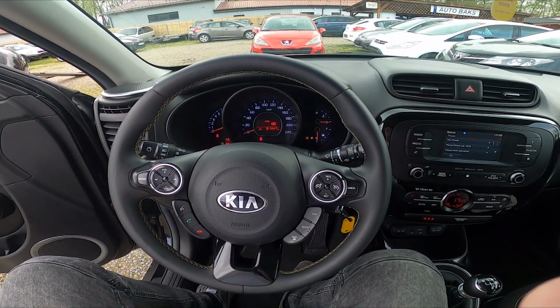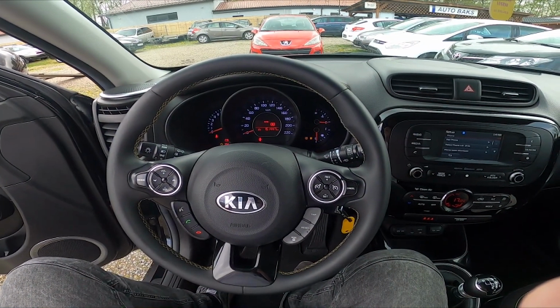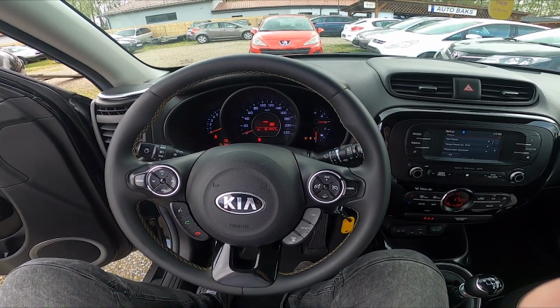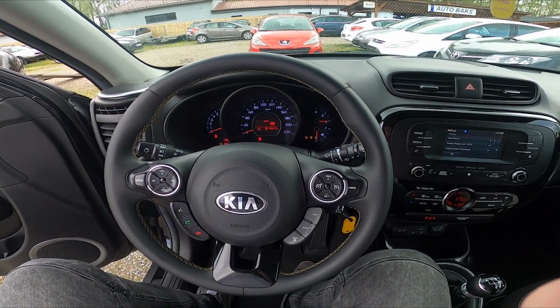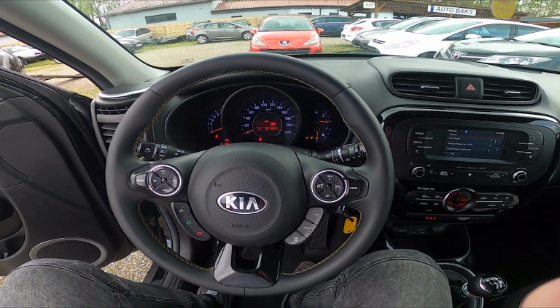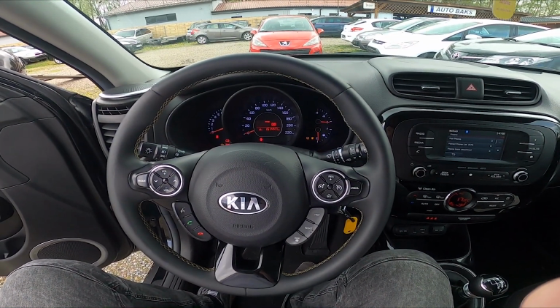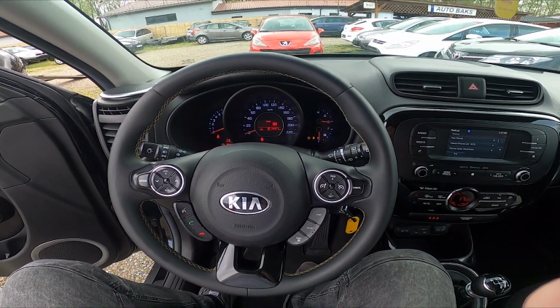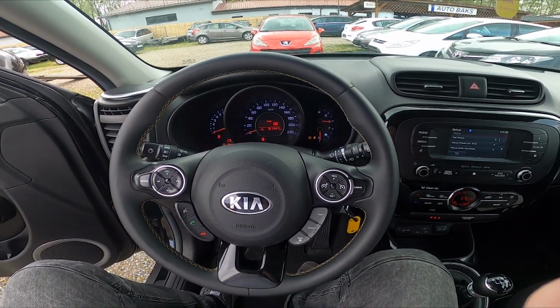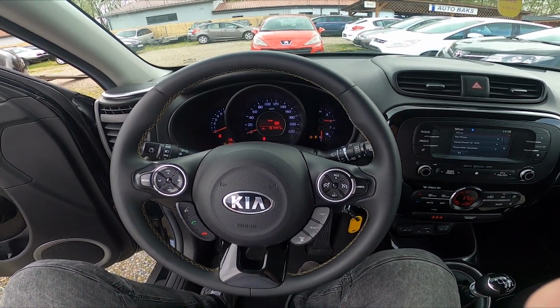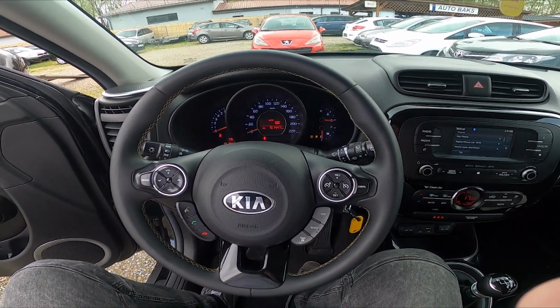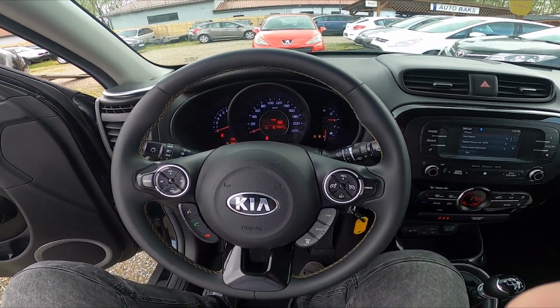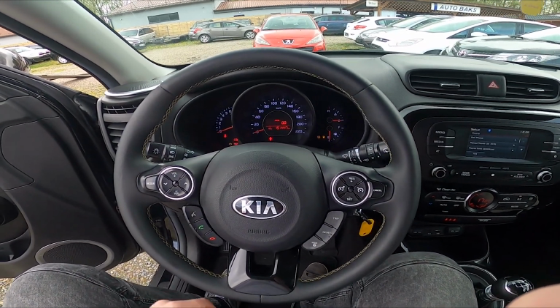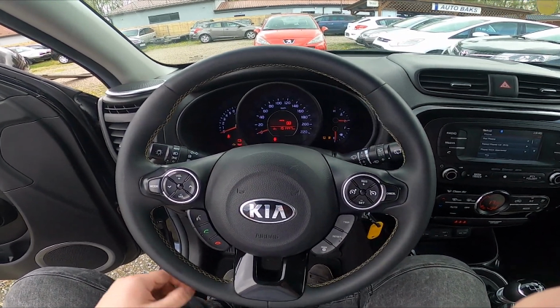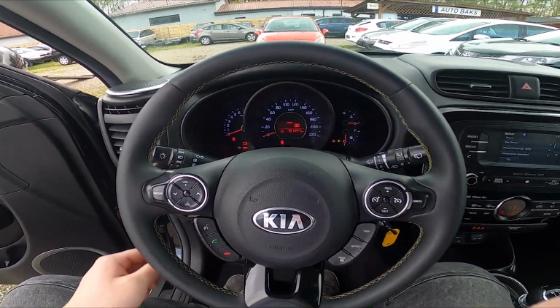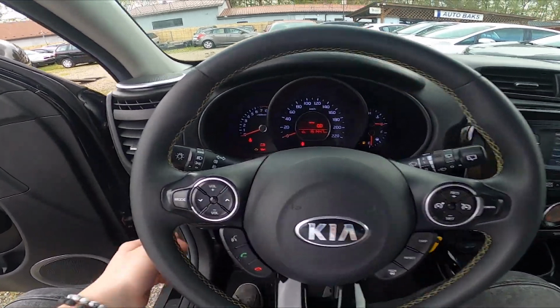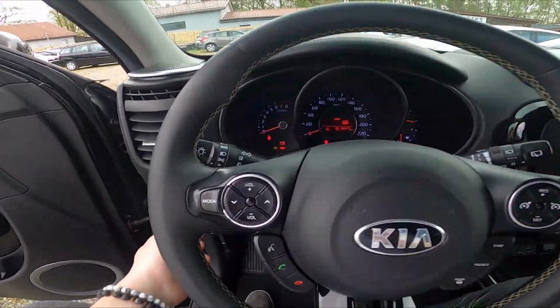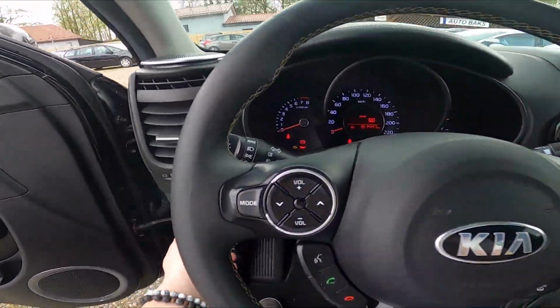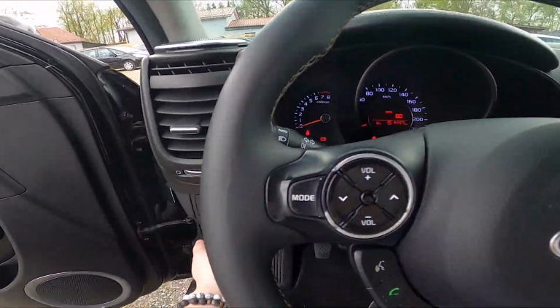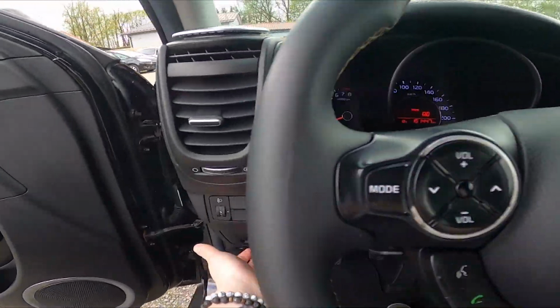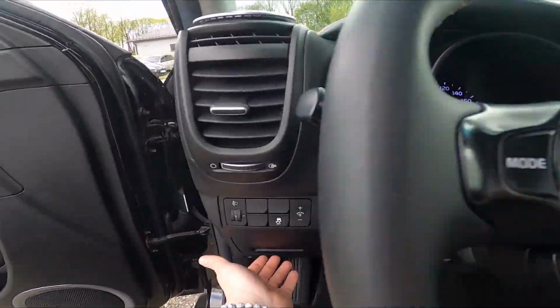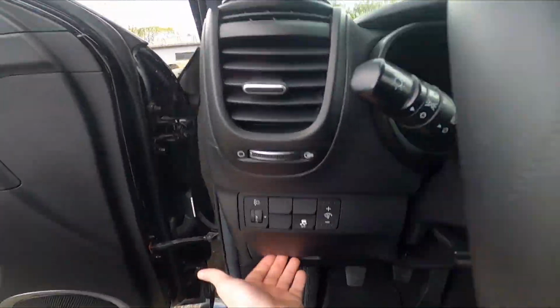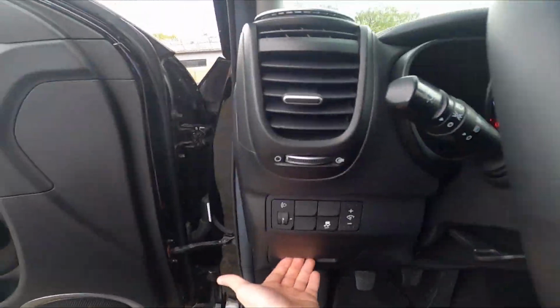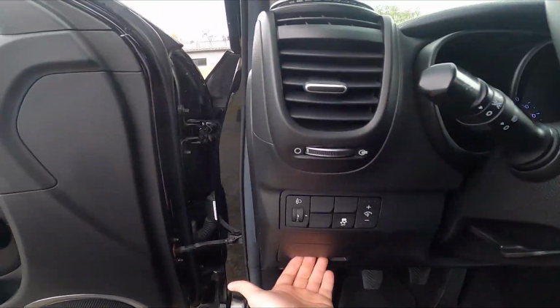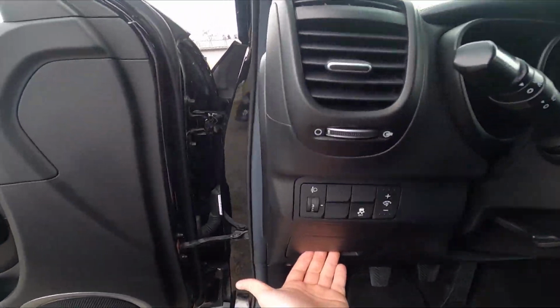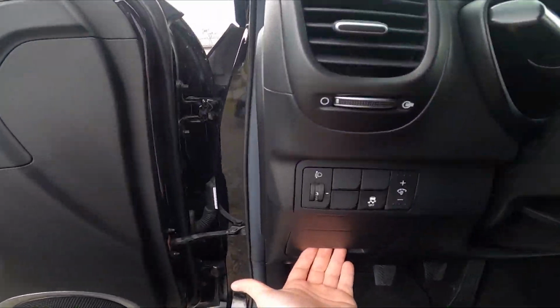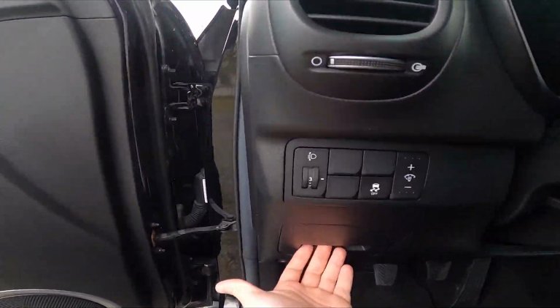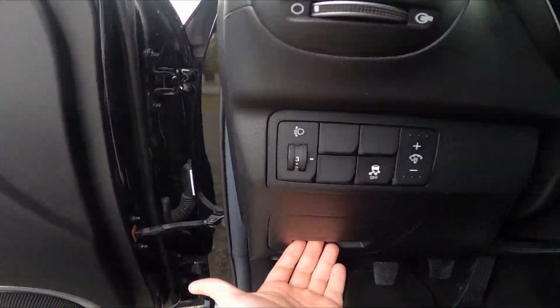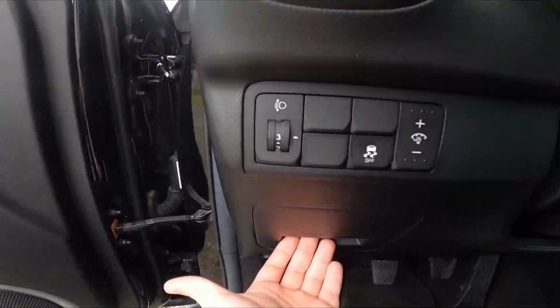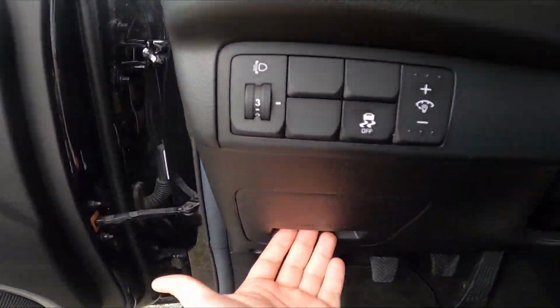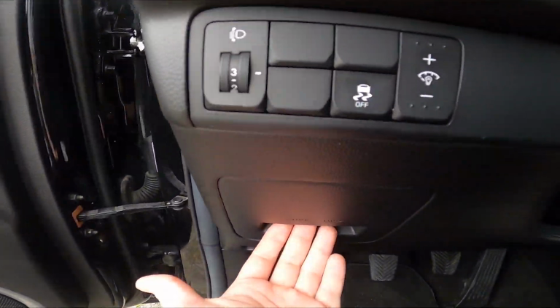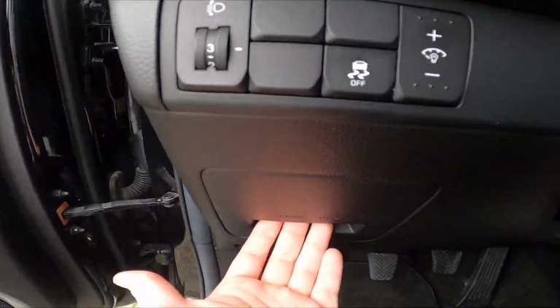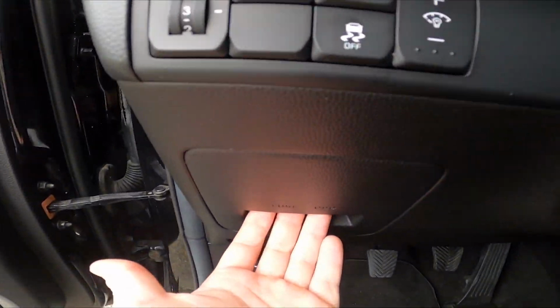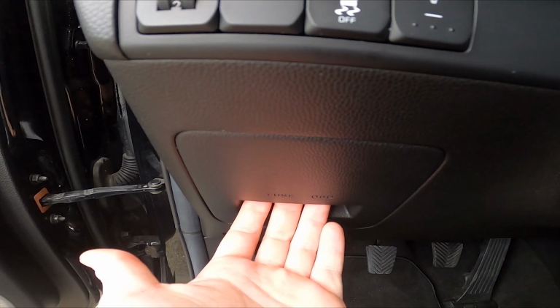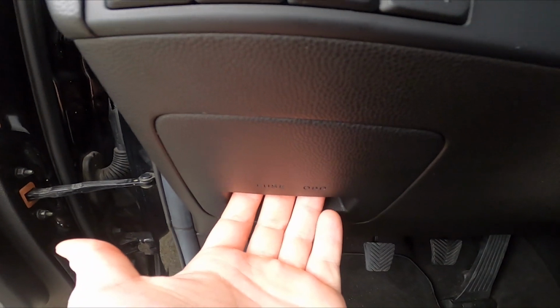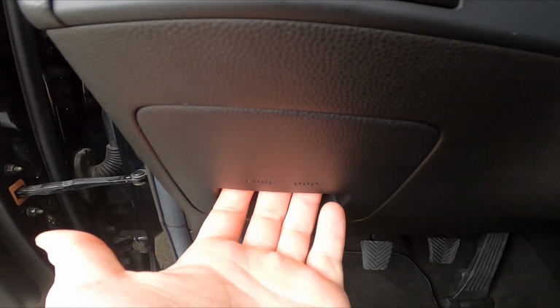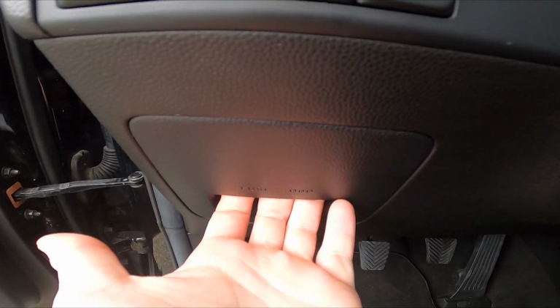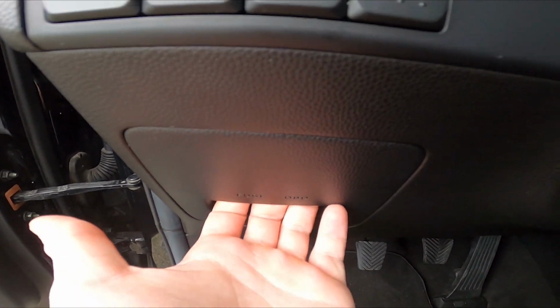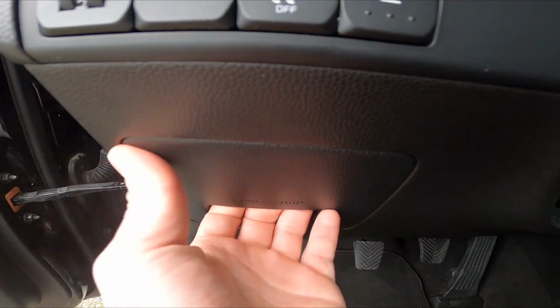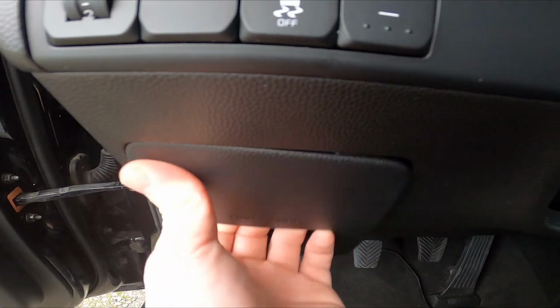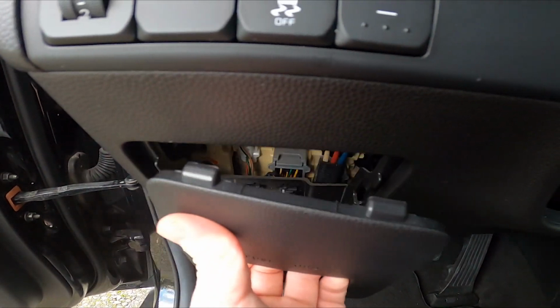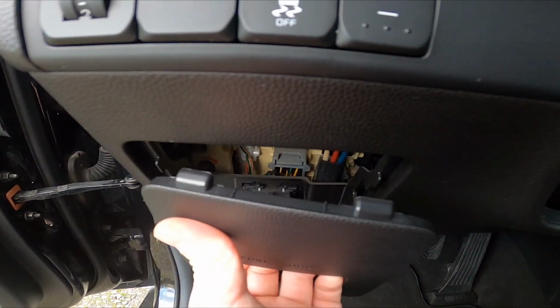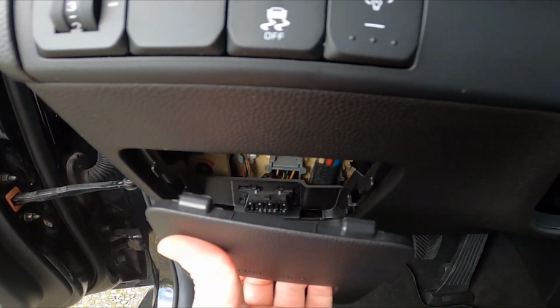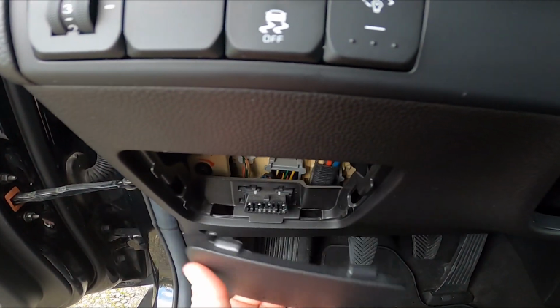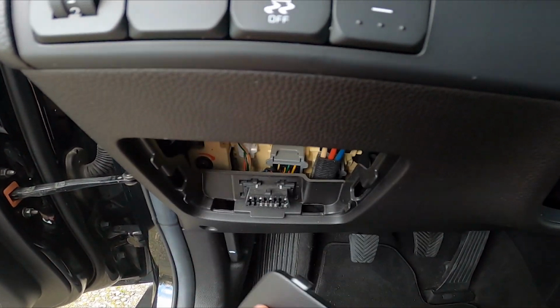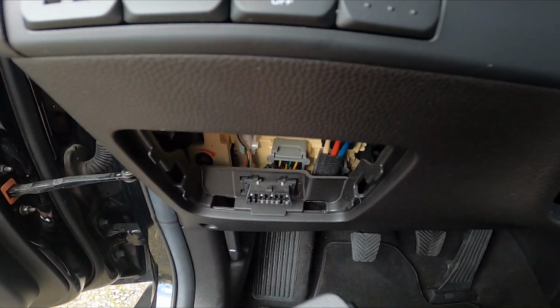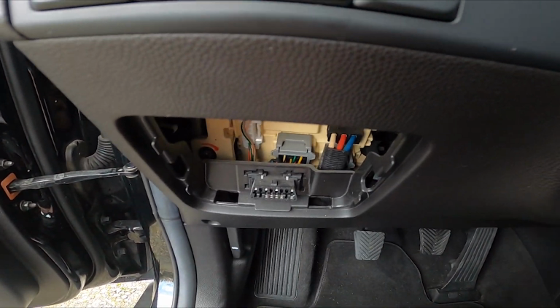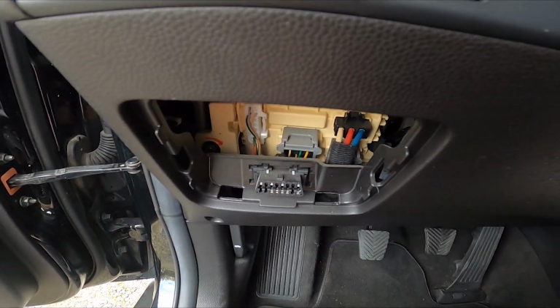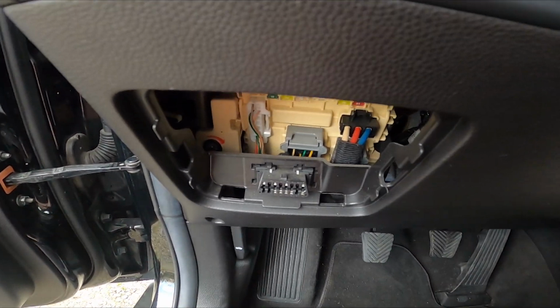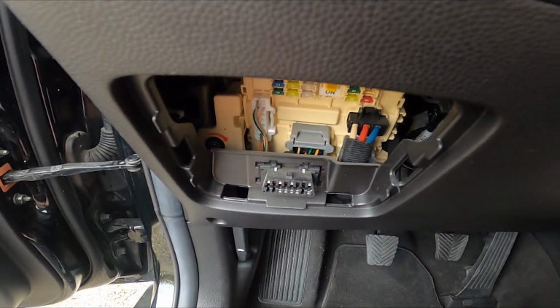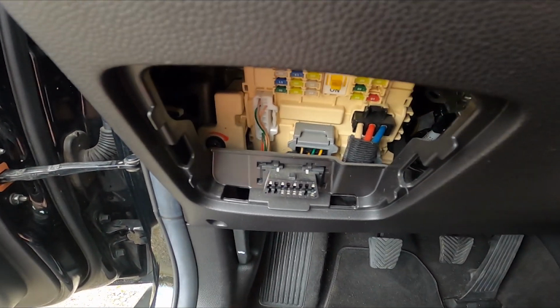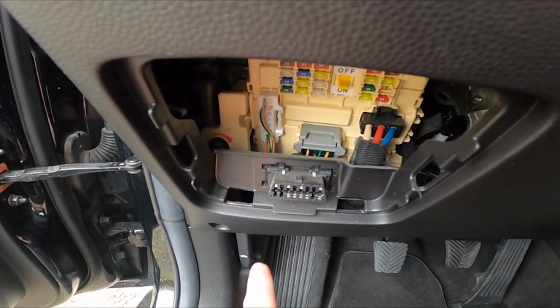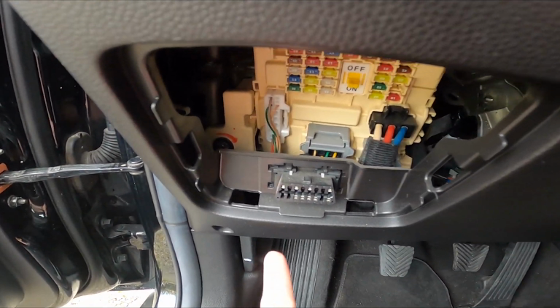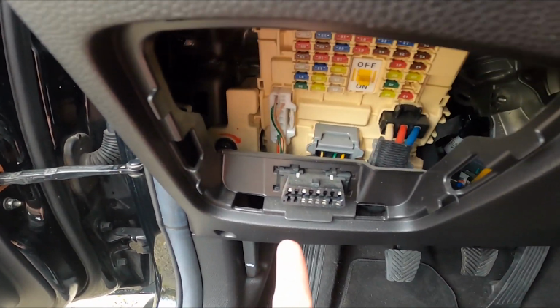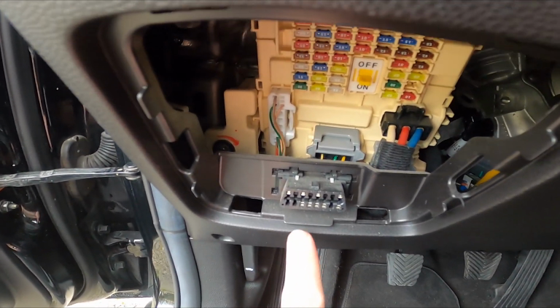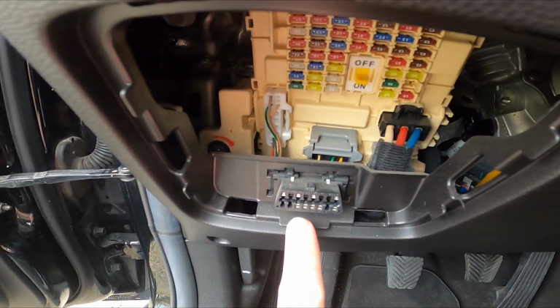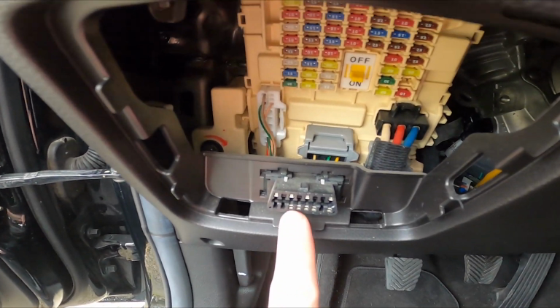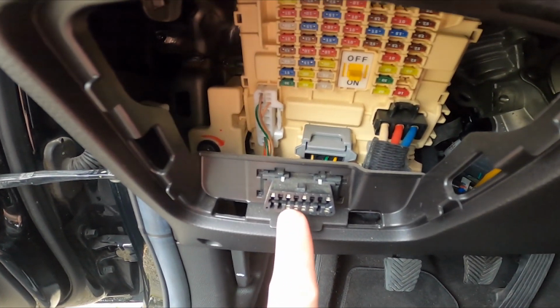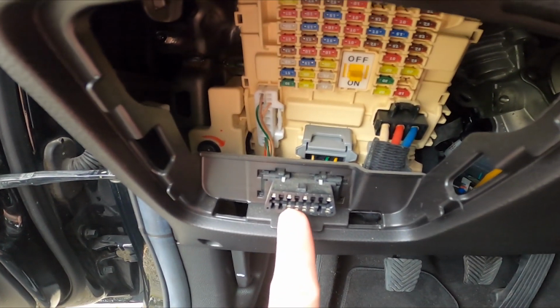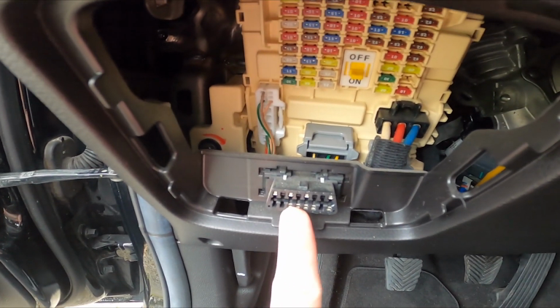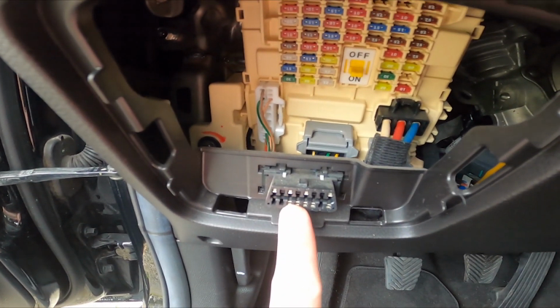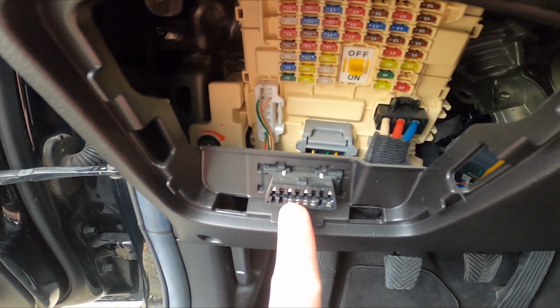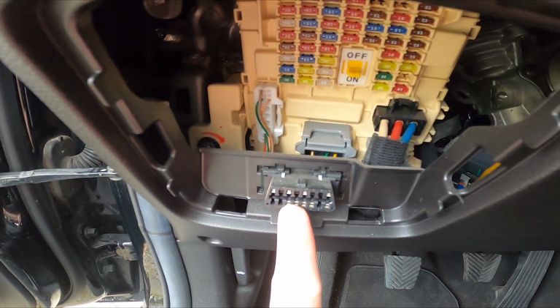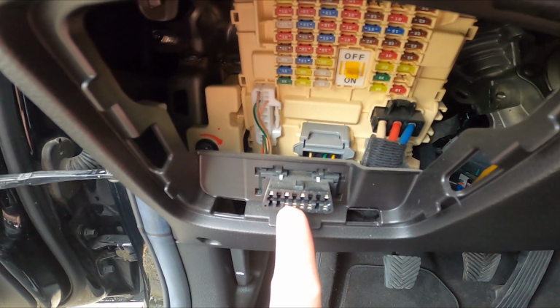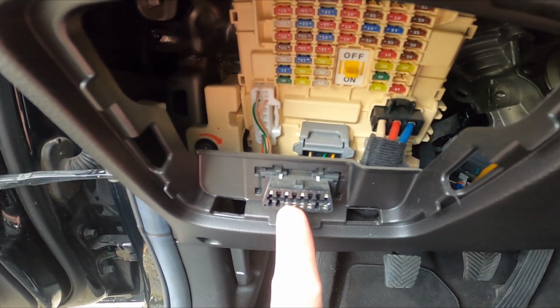To begin, let's take a look under the steering wheel and take off this cover. The OBD2 socket is located right here.